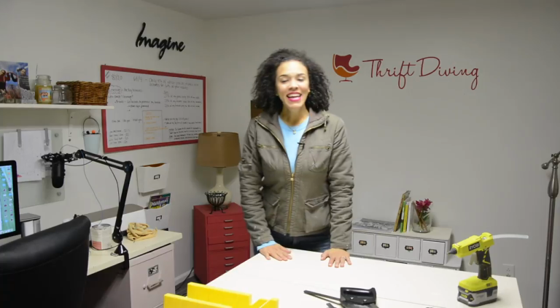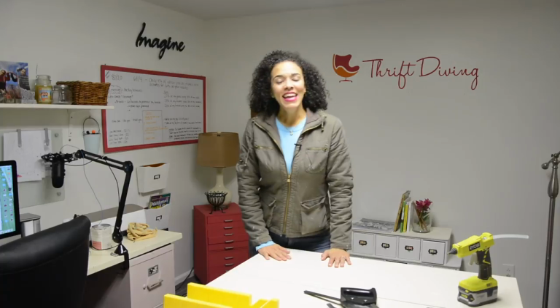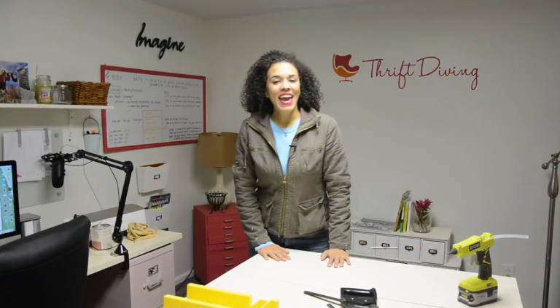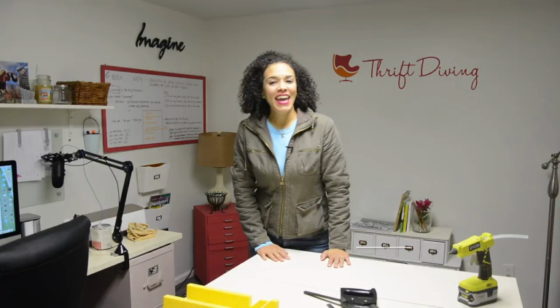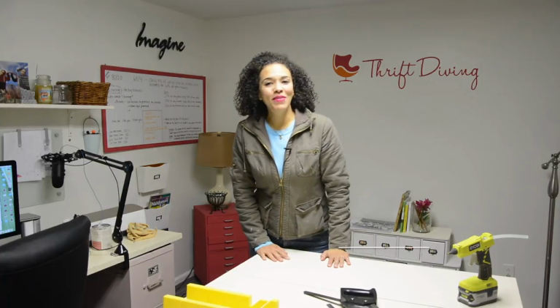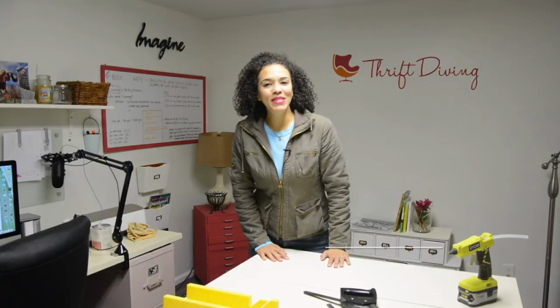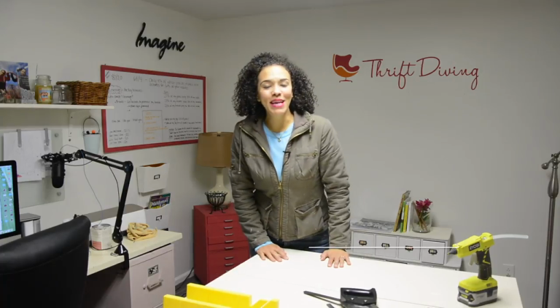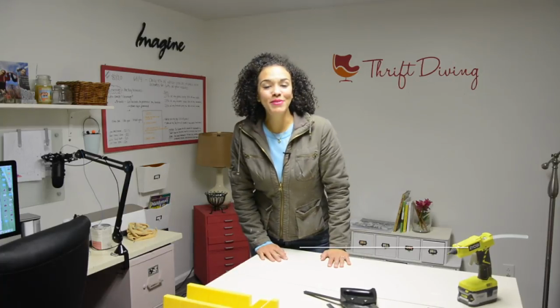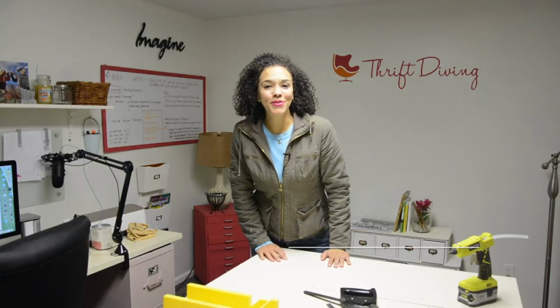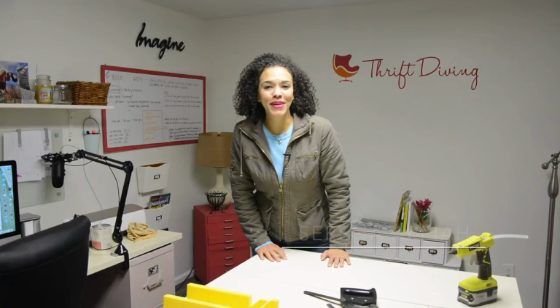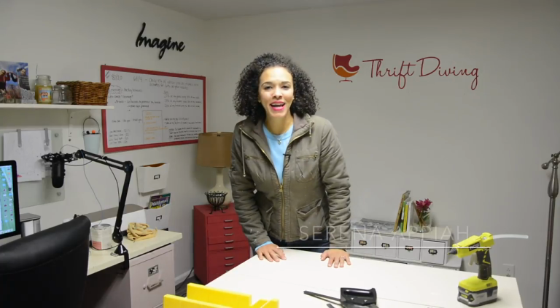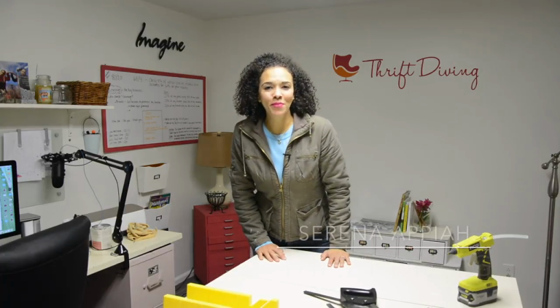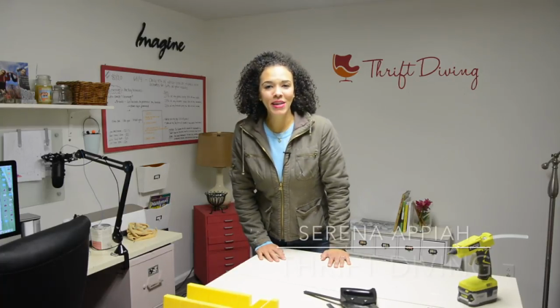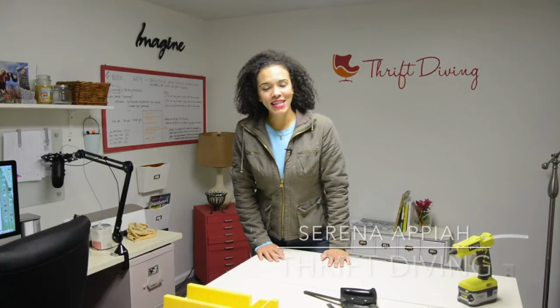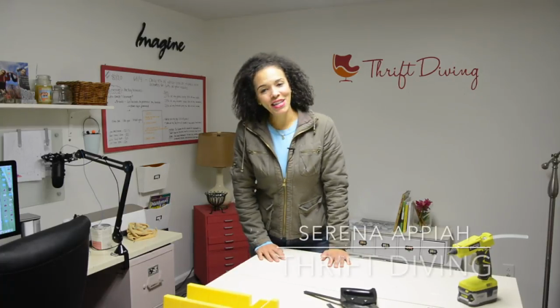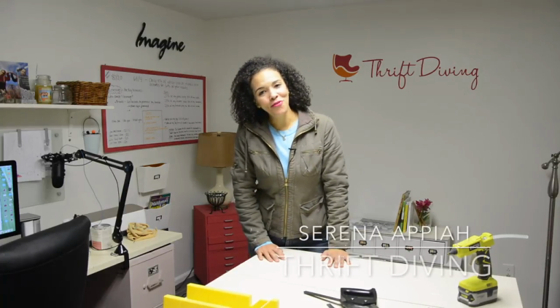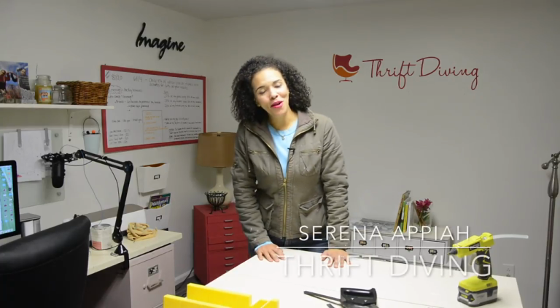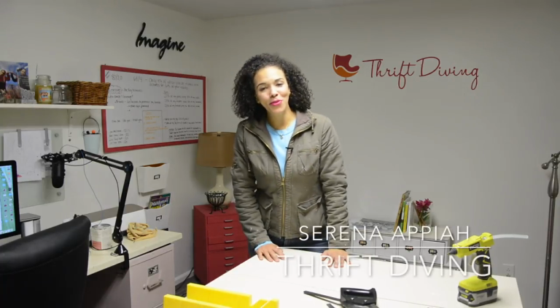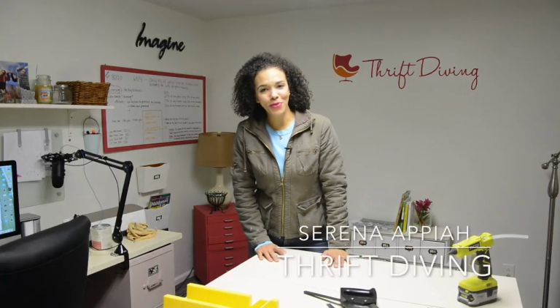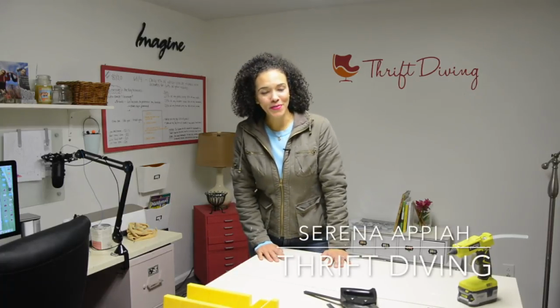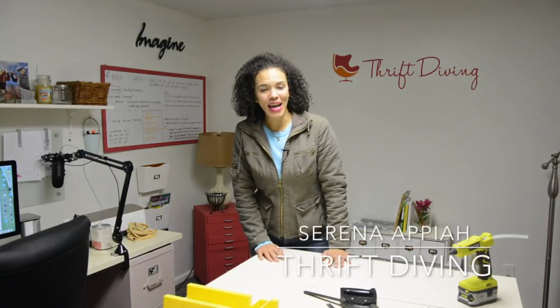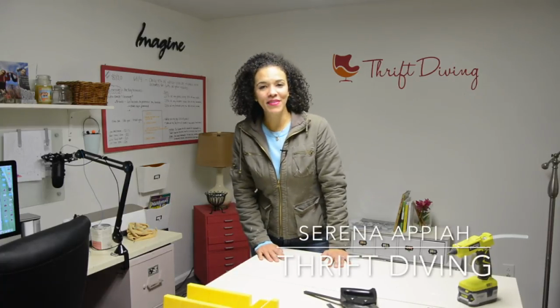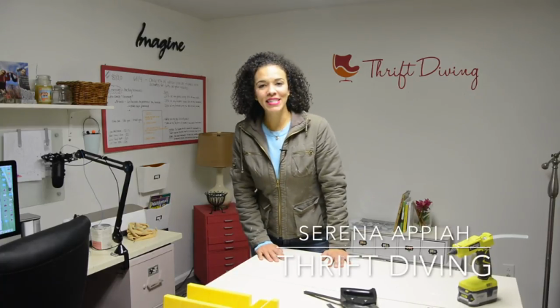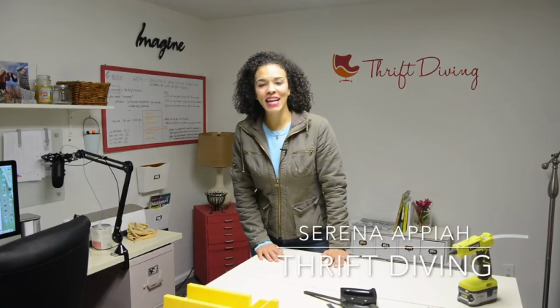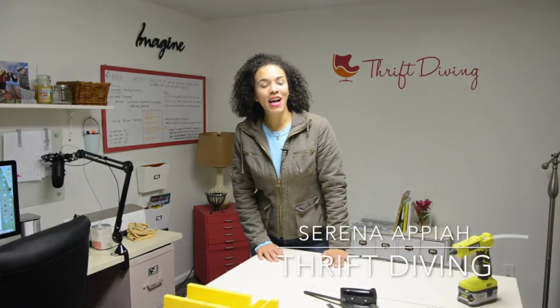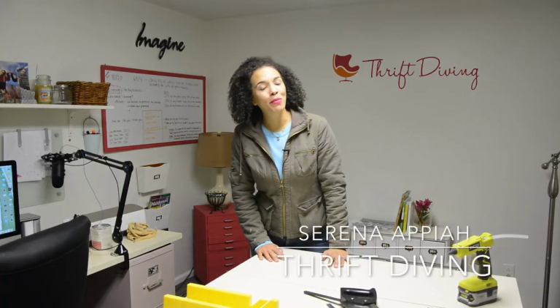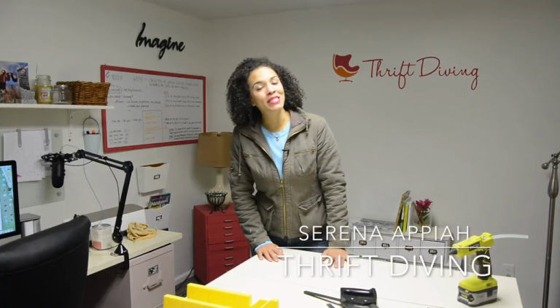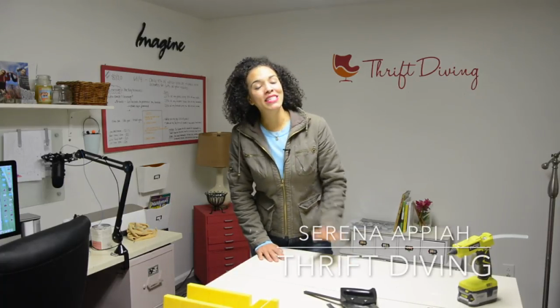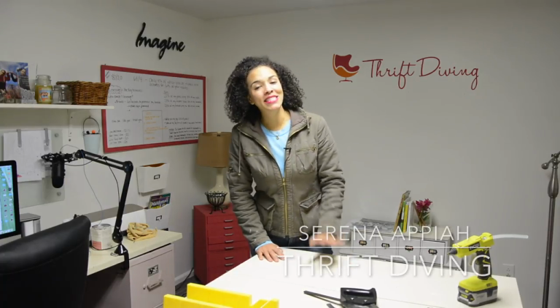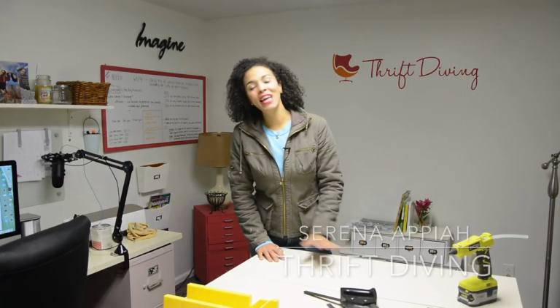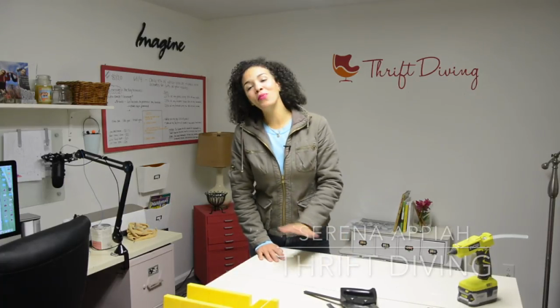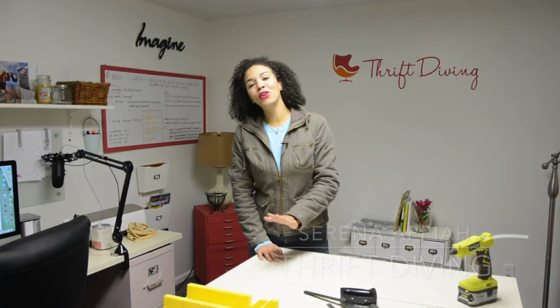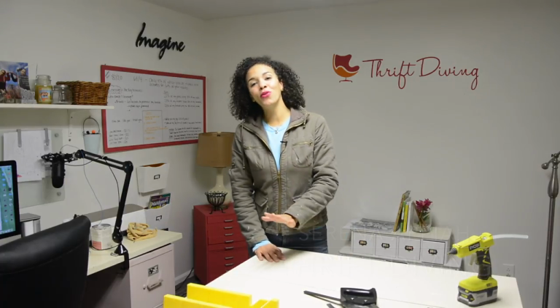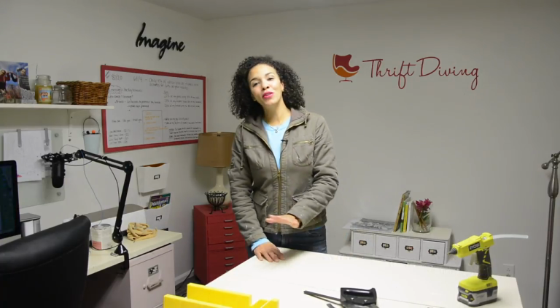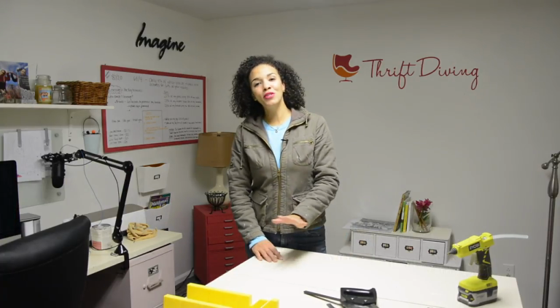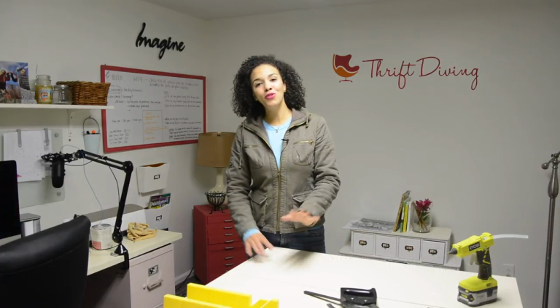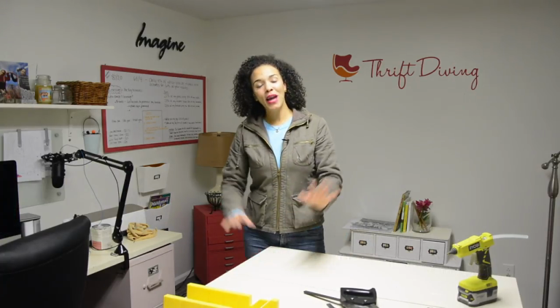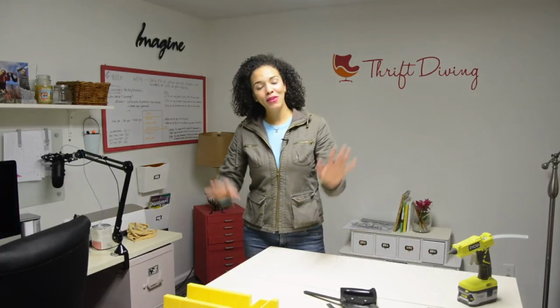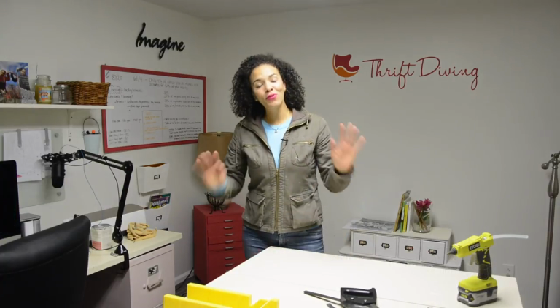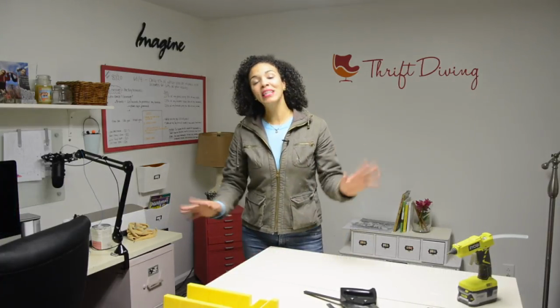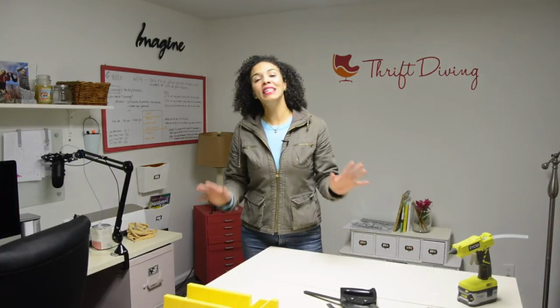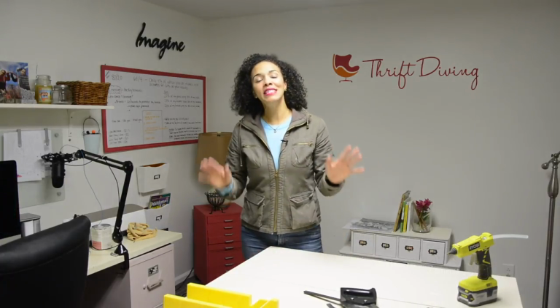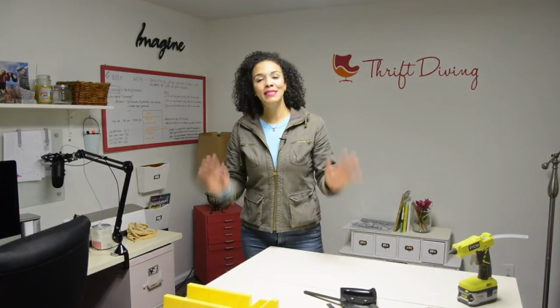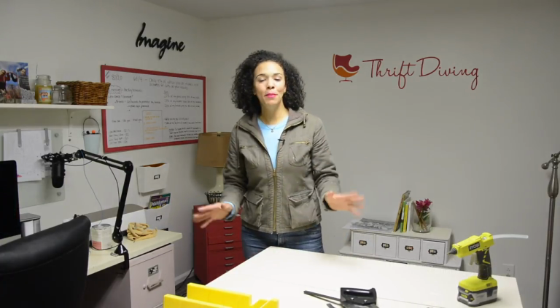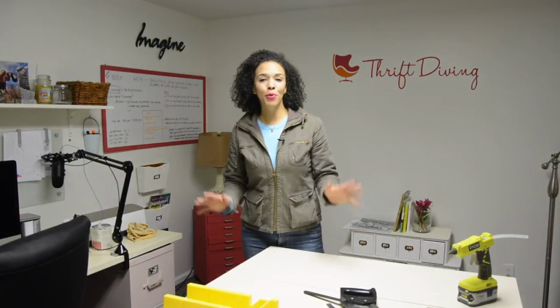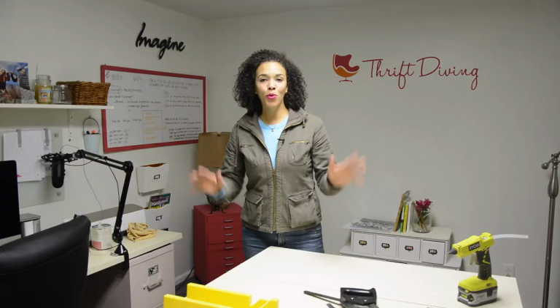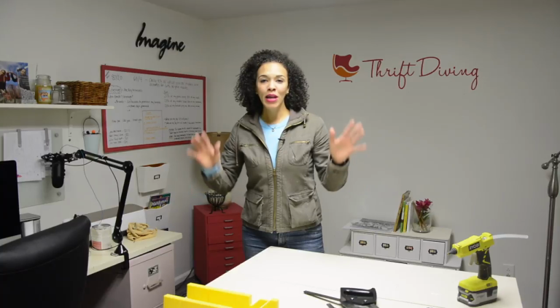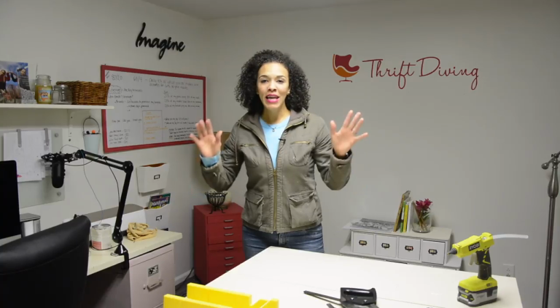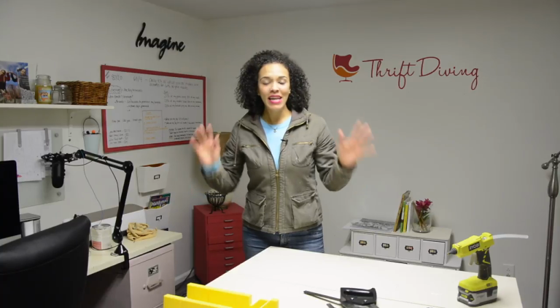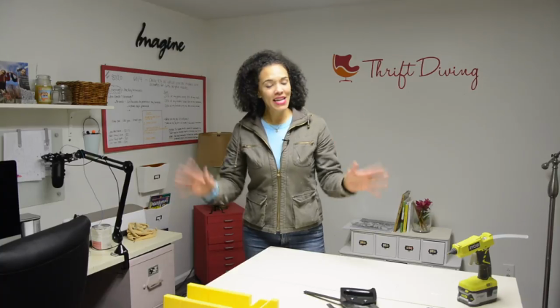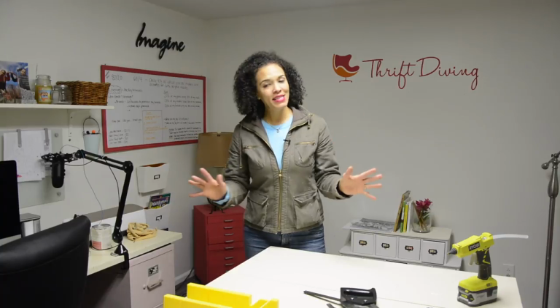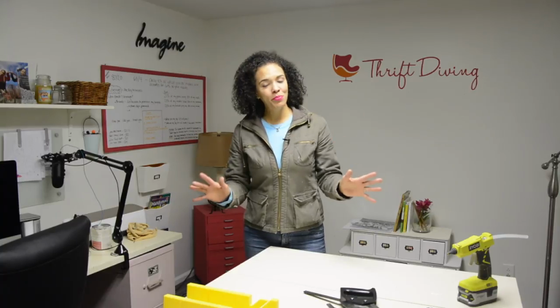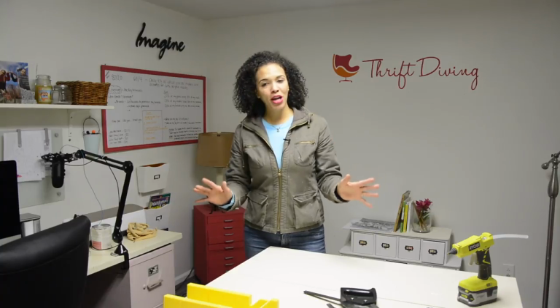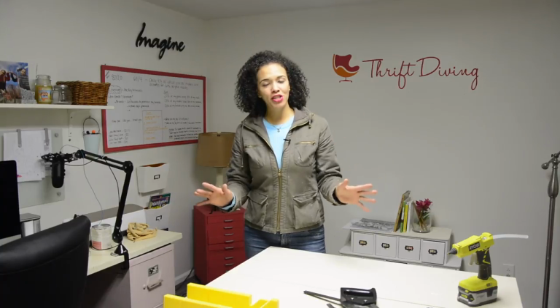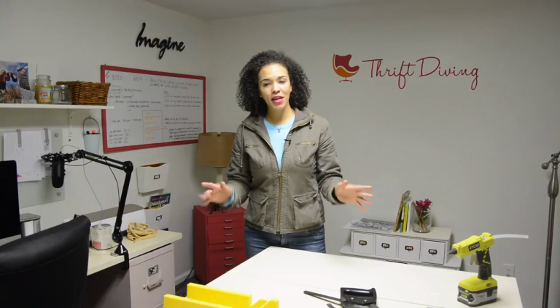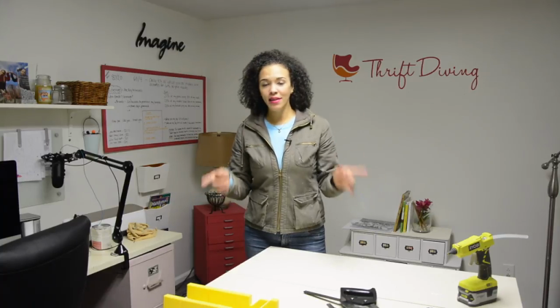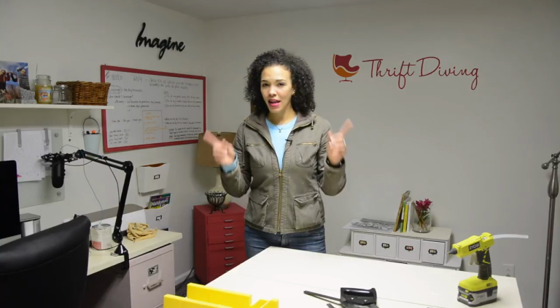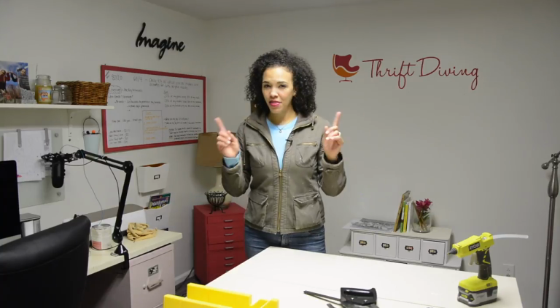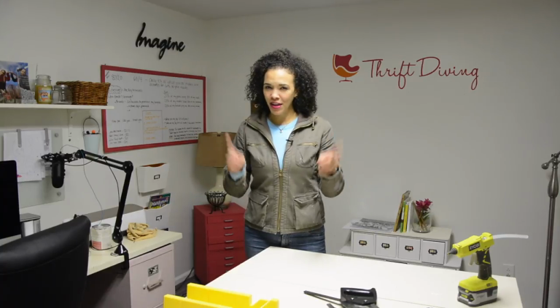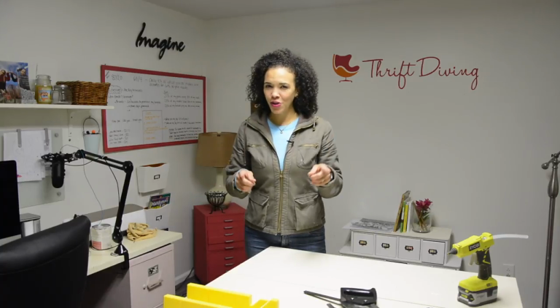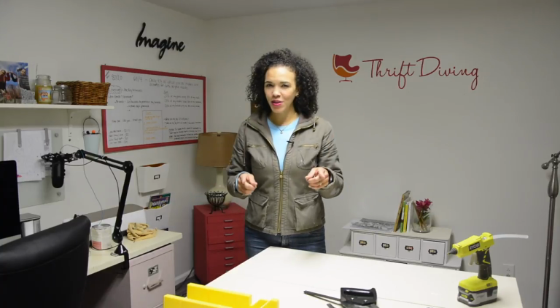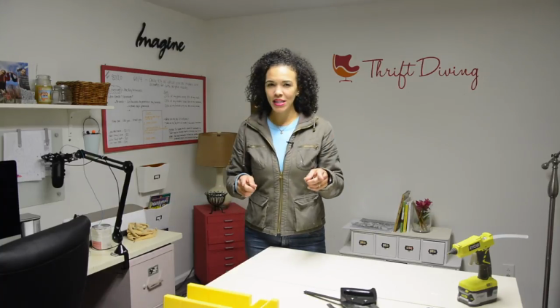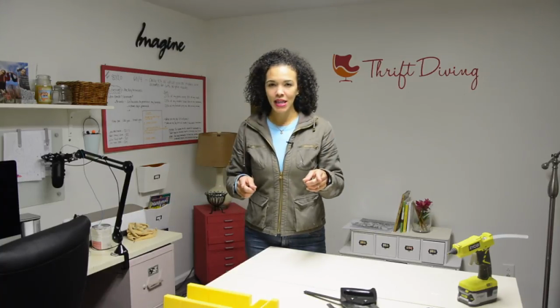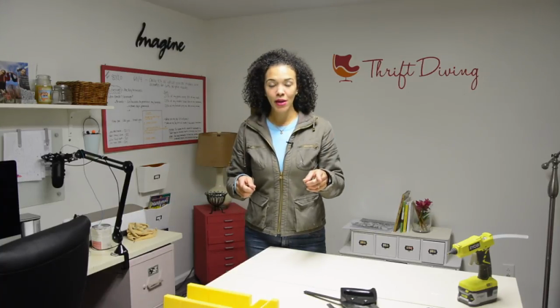Hey, what's up? Serena Appiah here from thriftdiving.com, and today we are going to do a really simple, easy project that I think you're going to like.